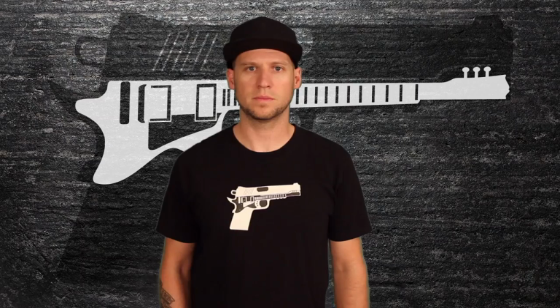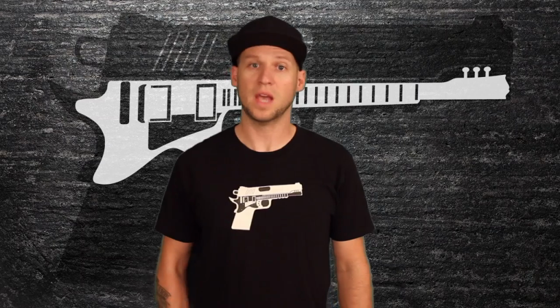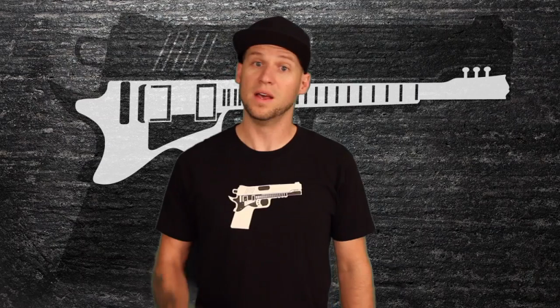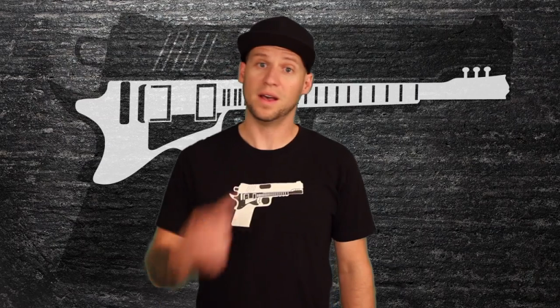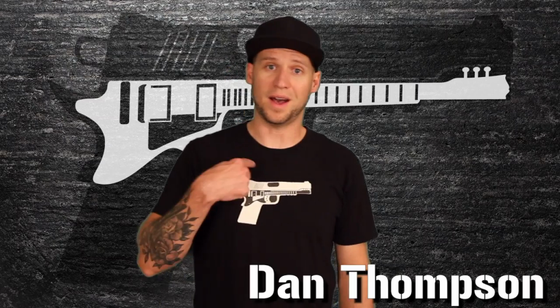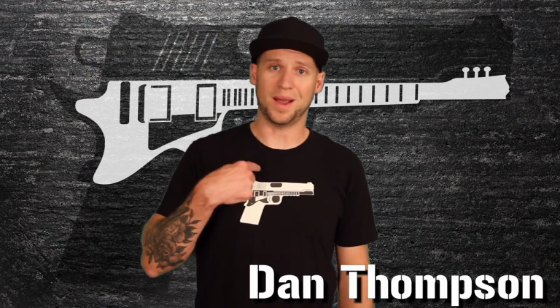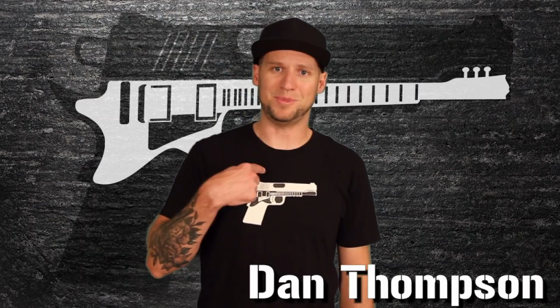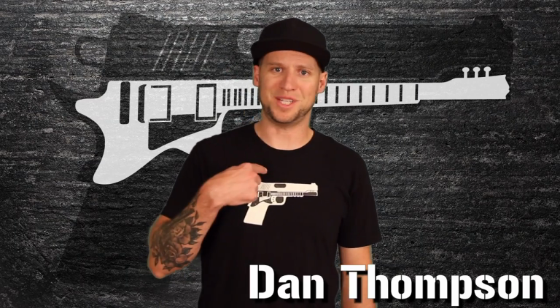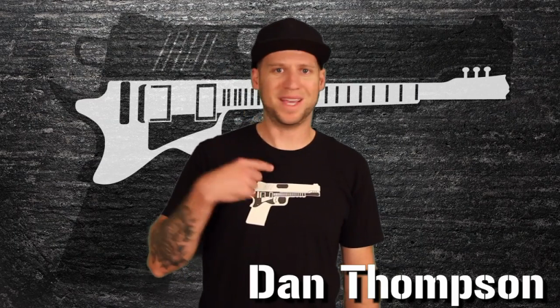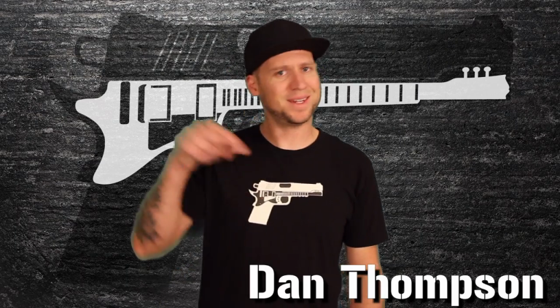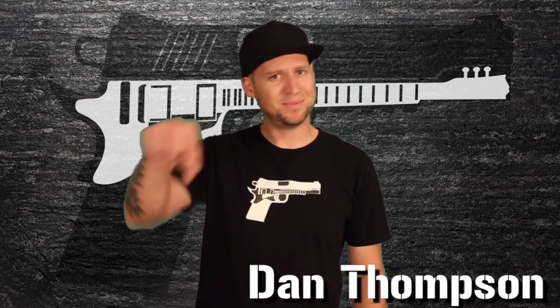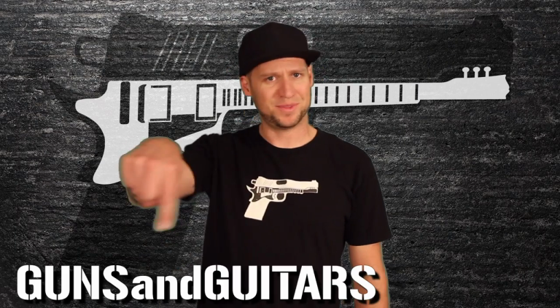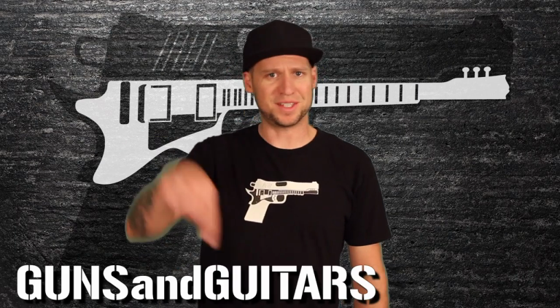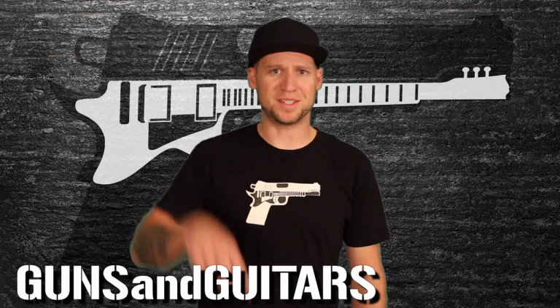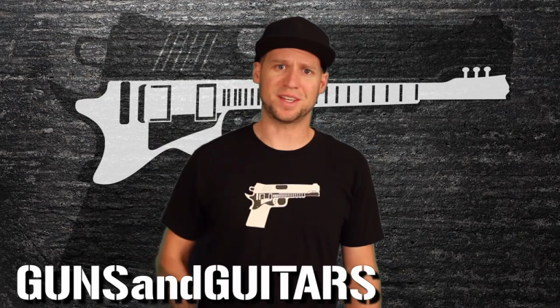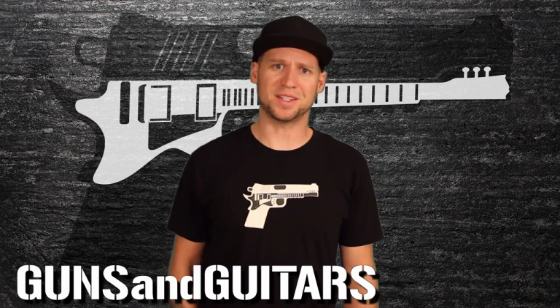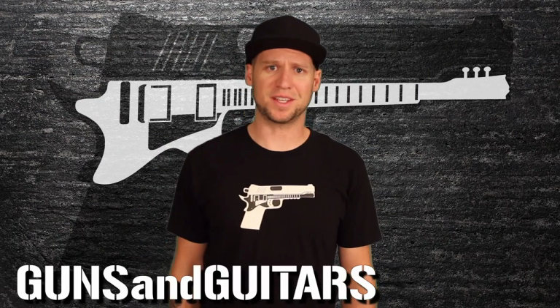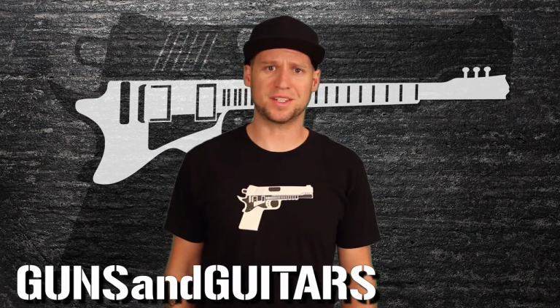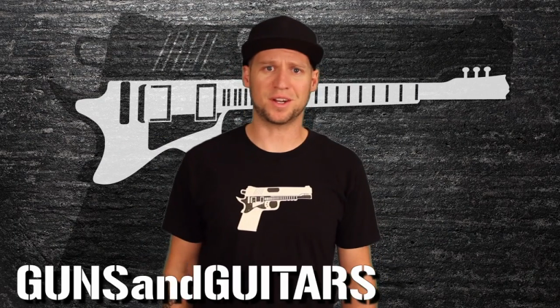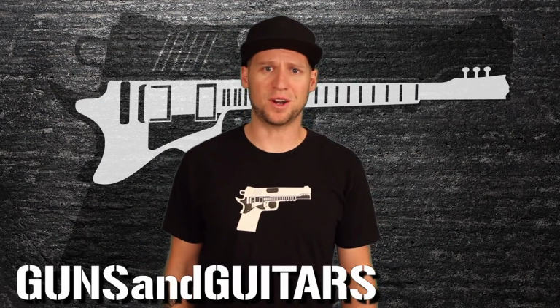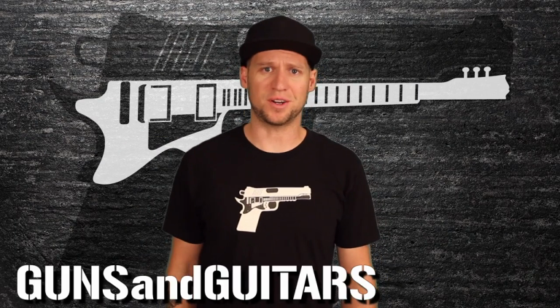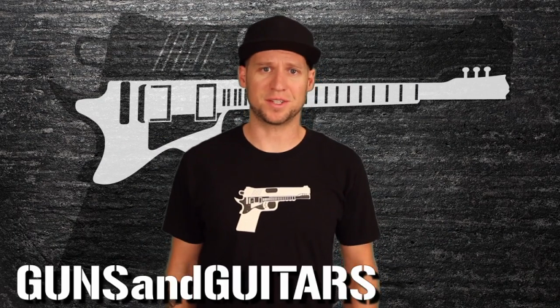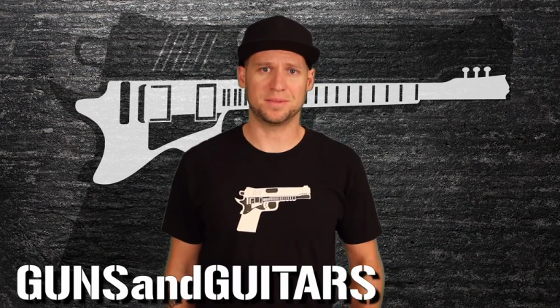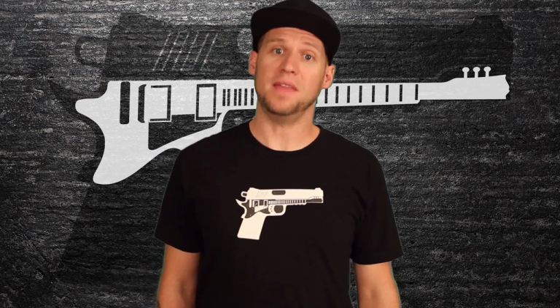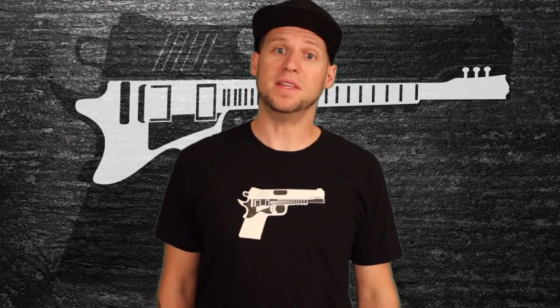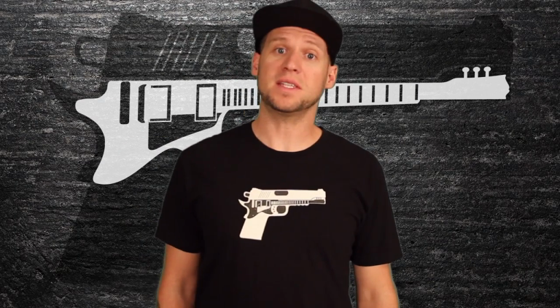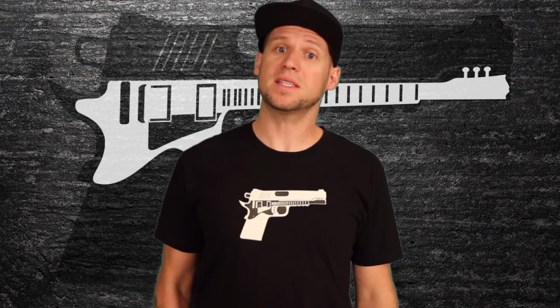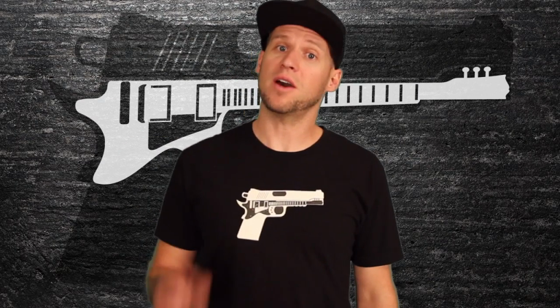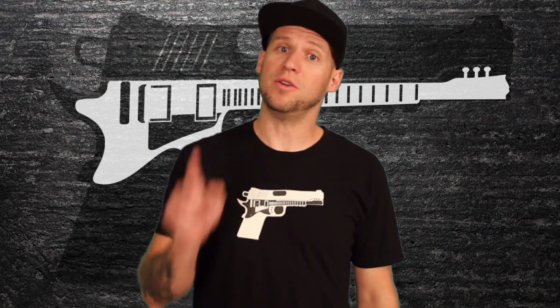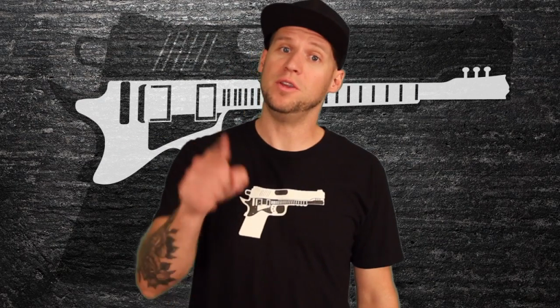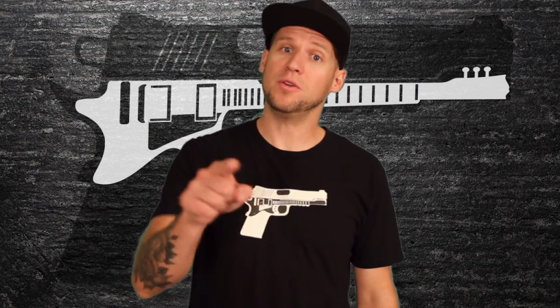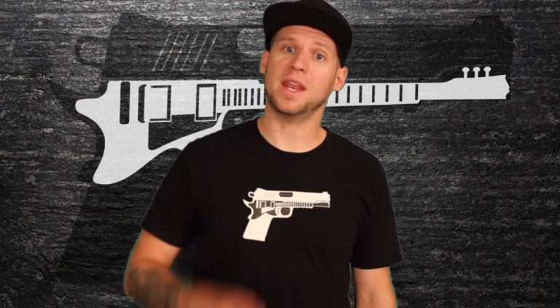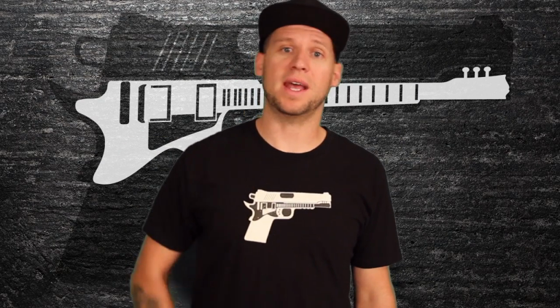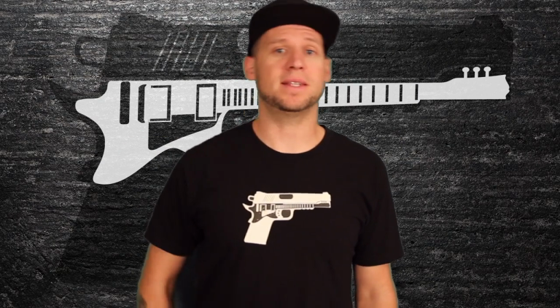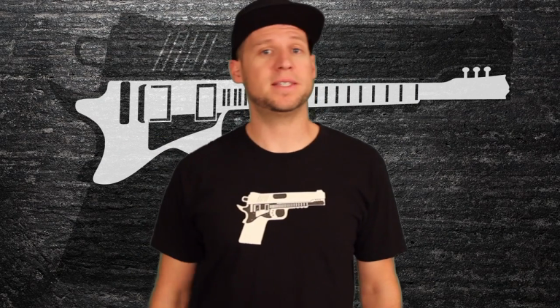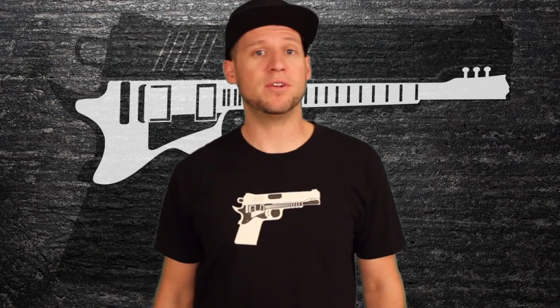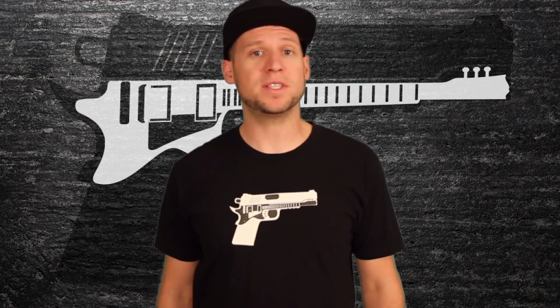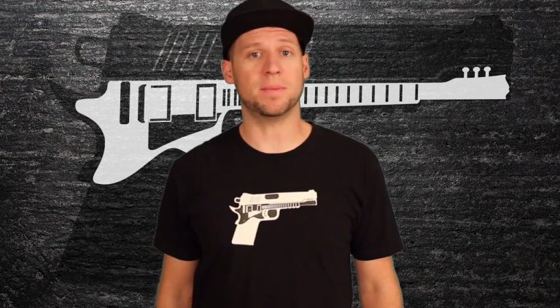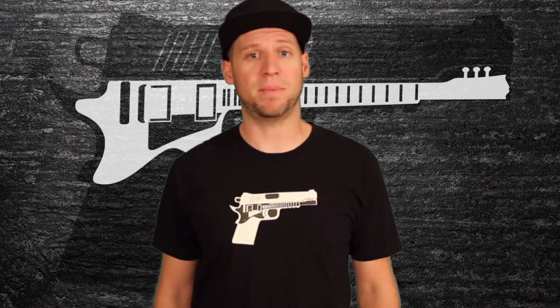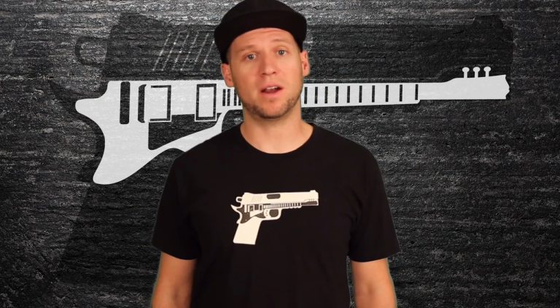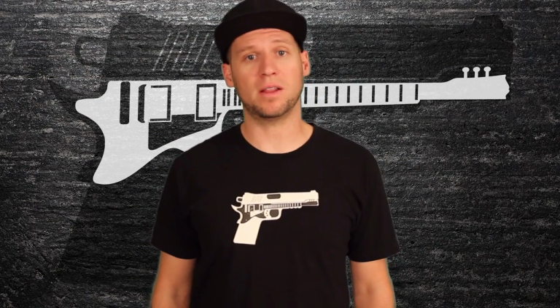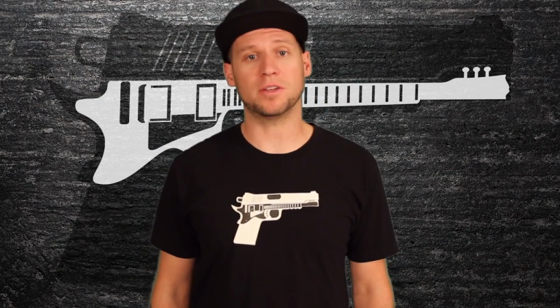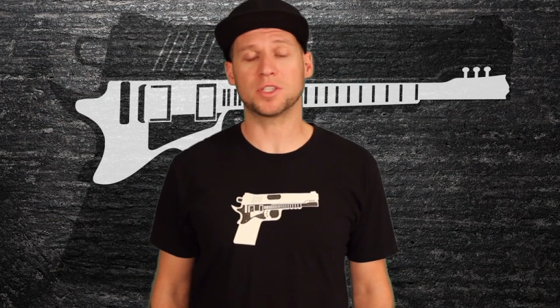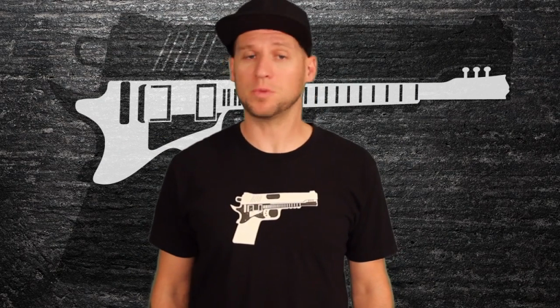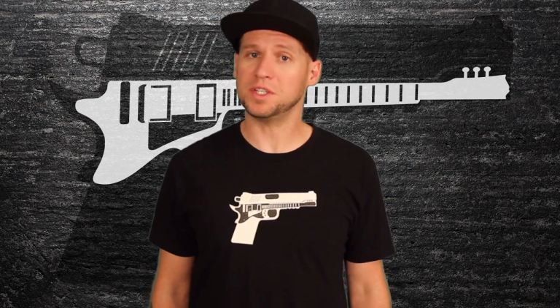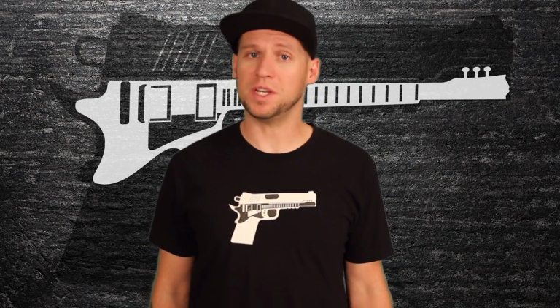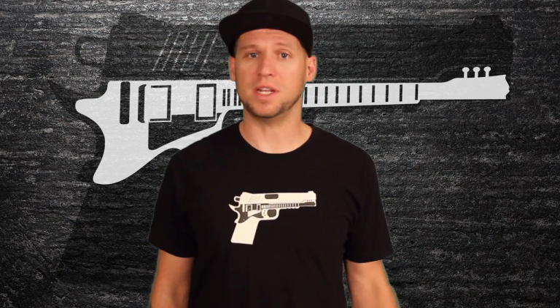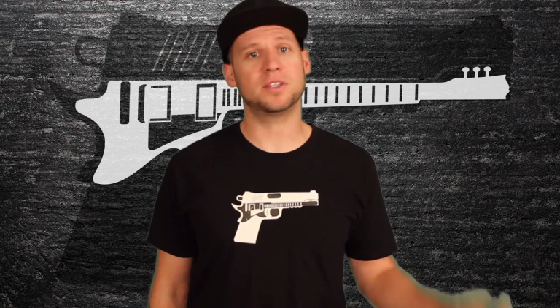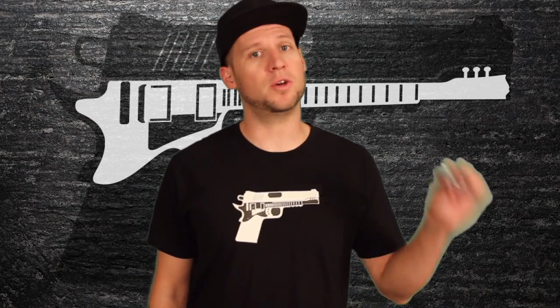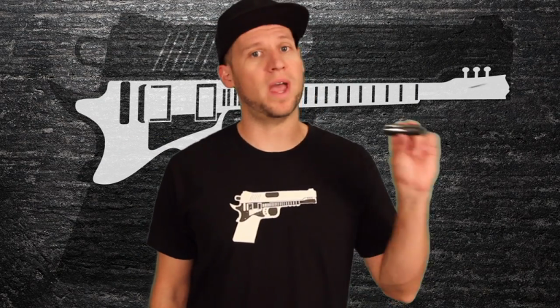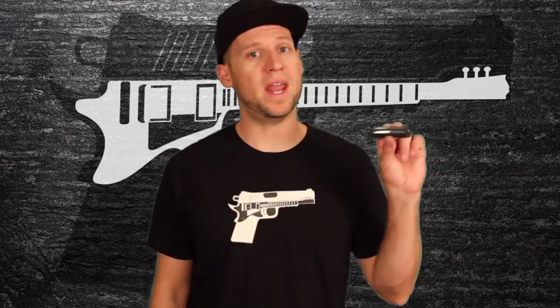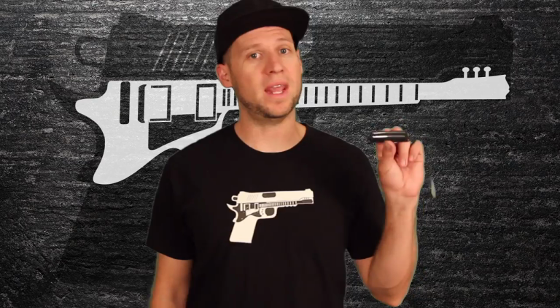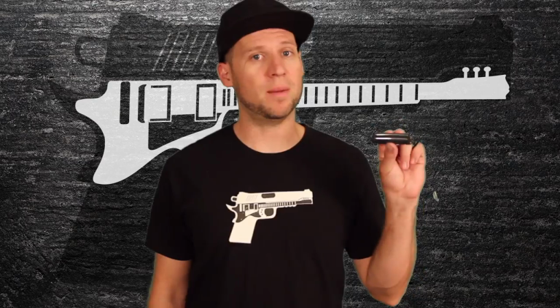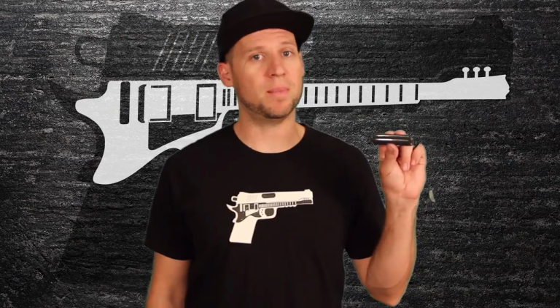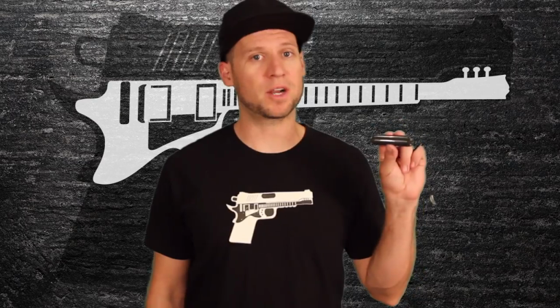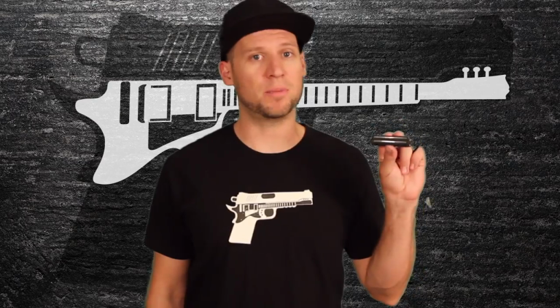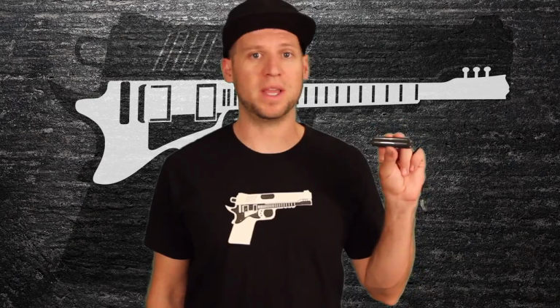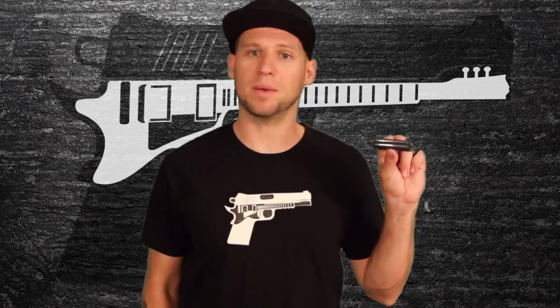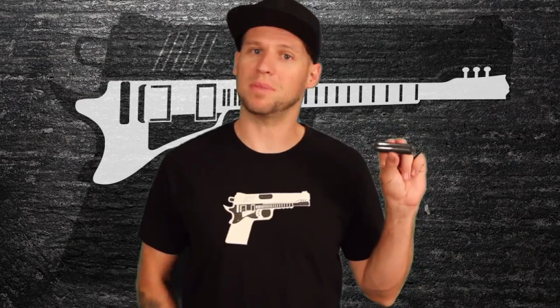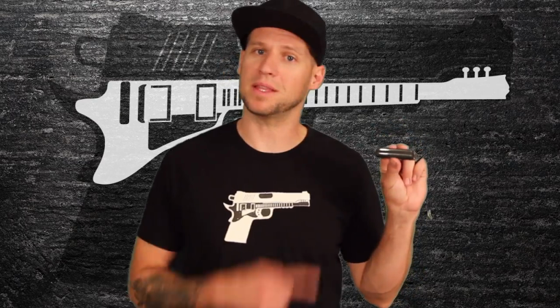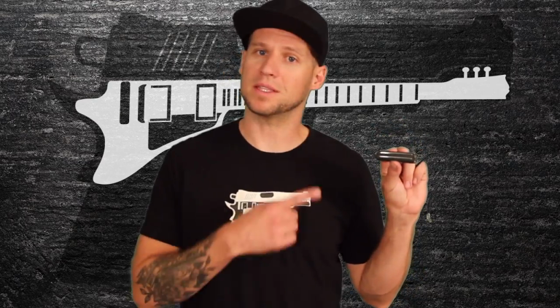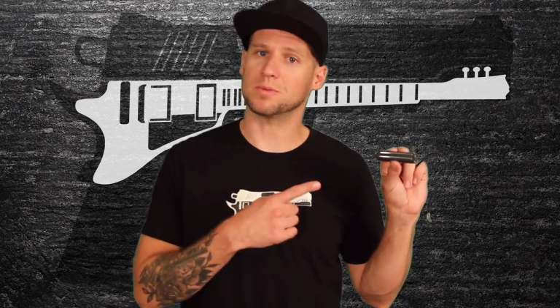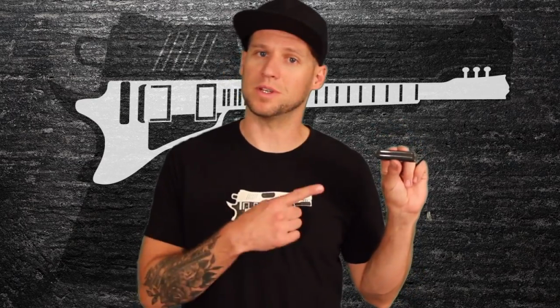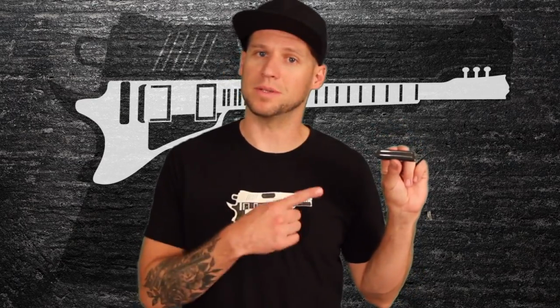I'm Dan, this is Guns N' Guitars, and this is how you can add series and parallel switching to any humbucker pickup like this one.